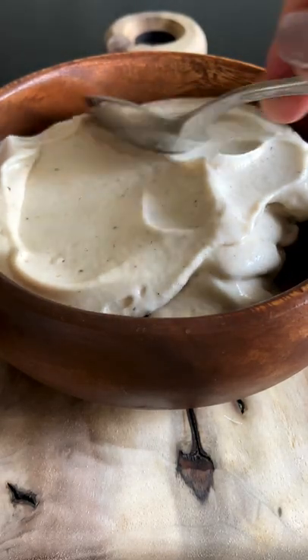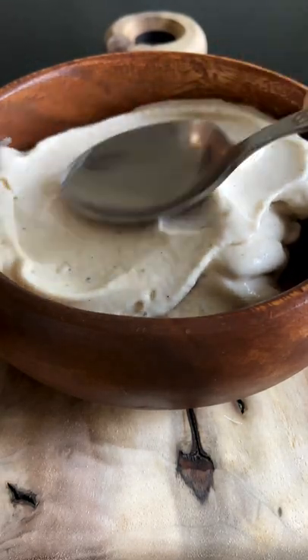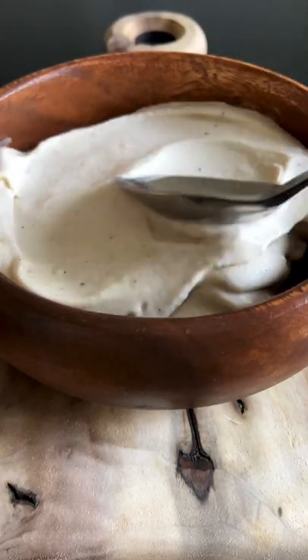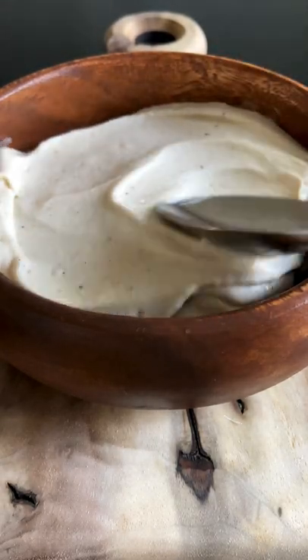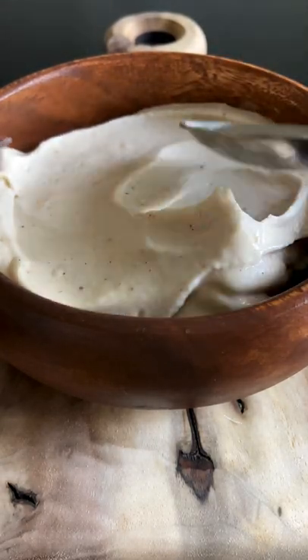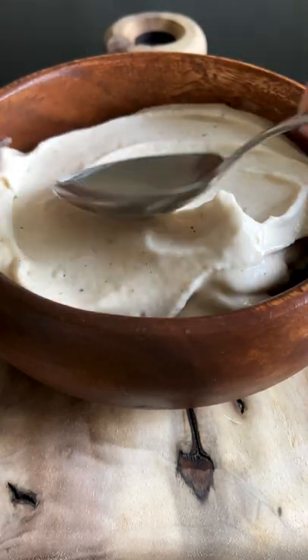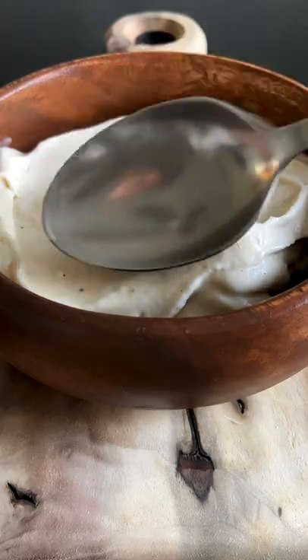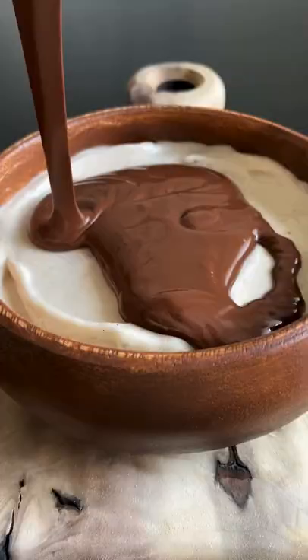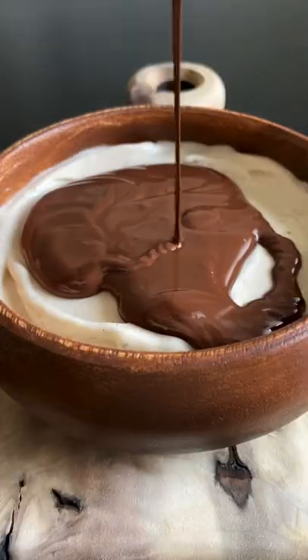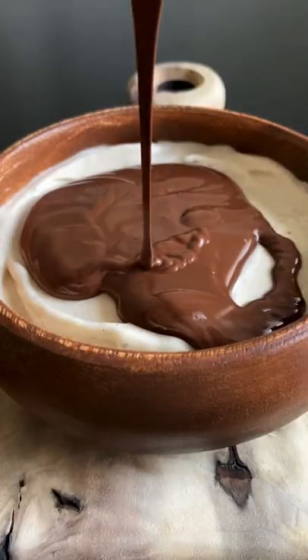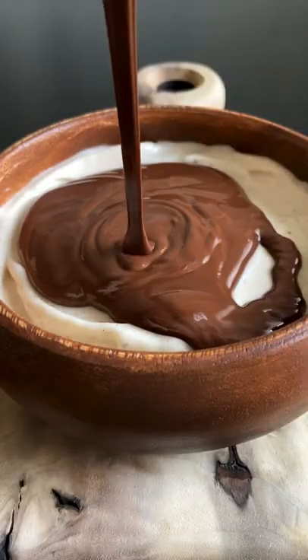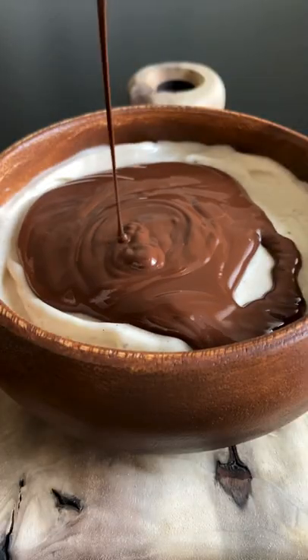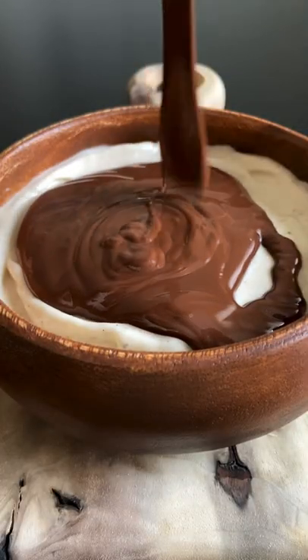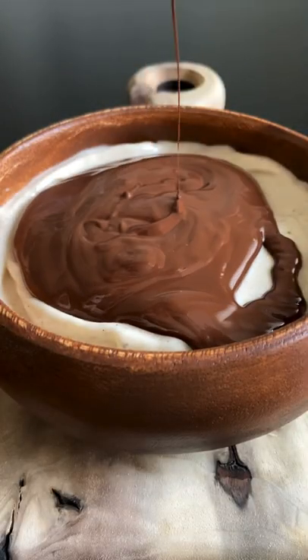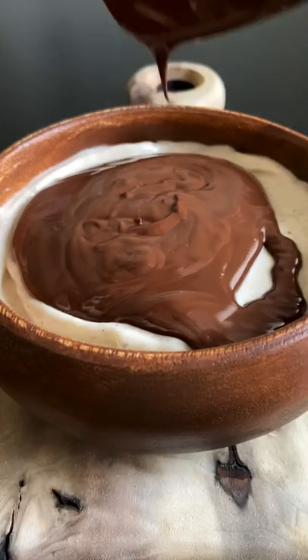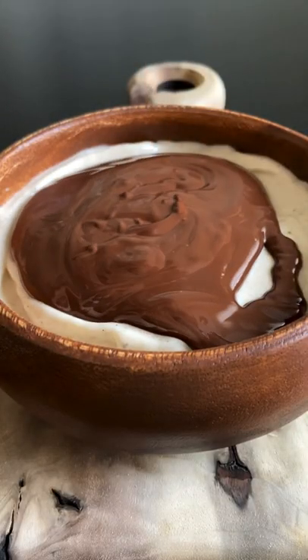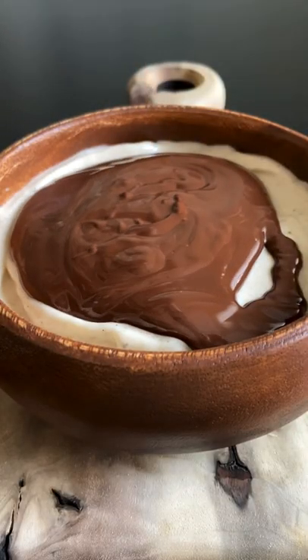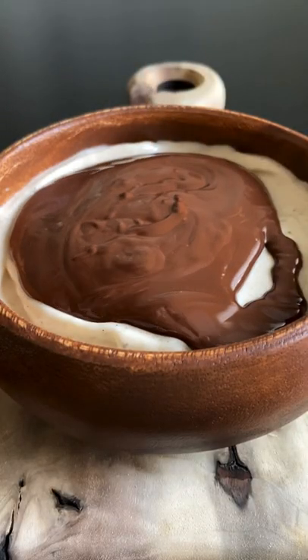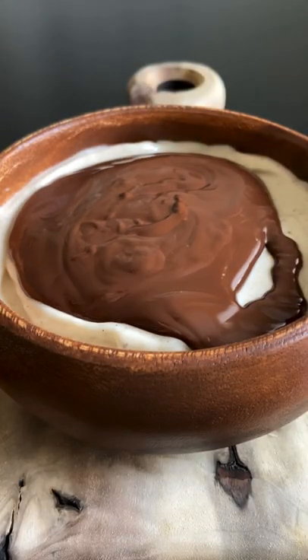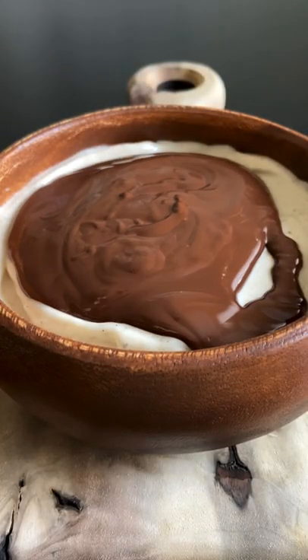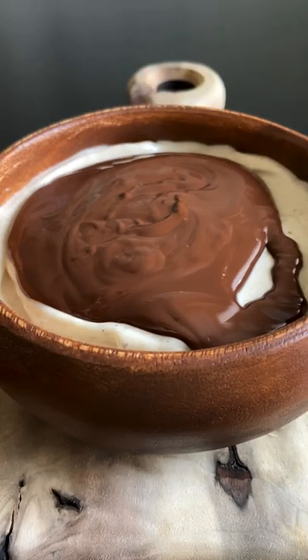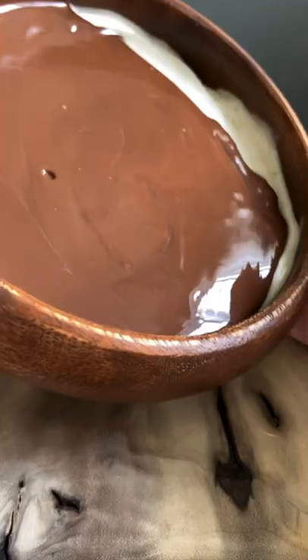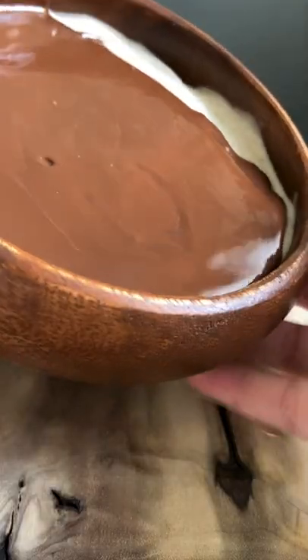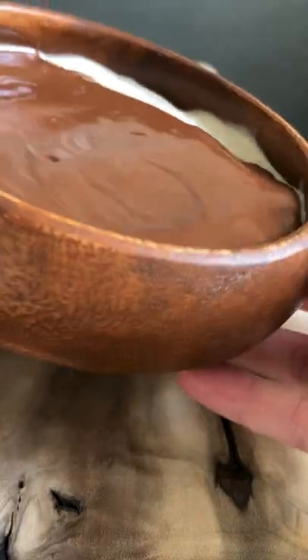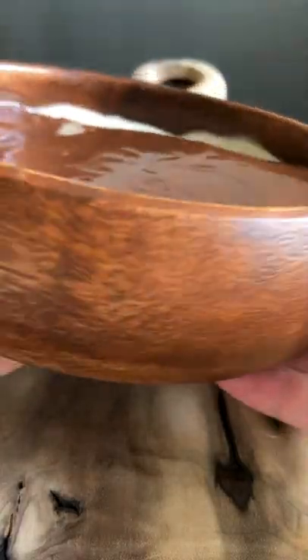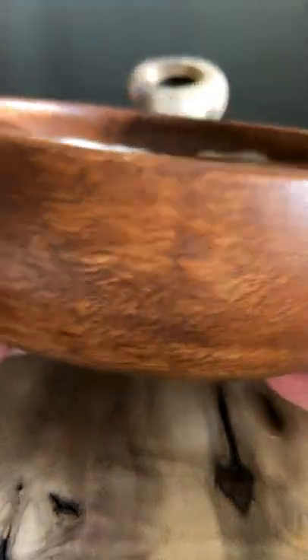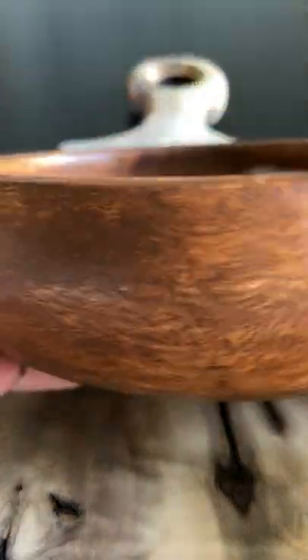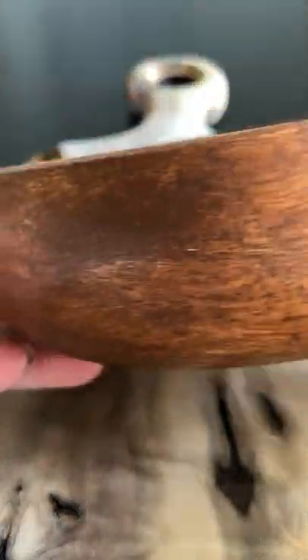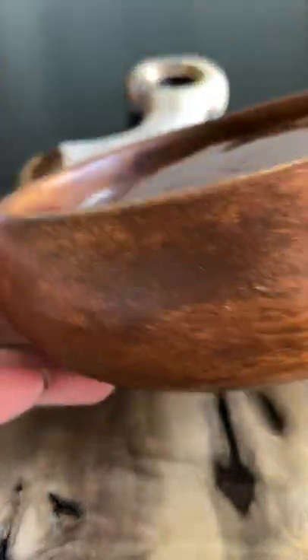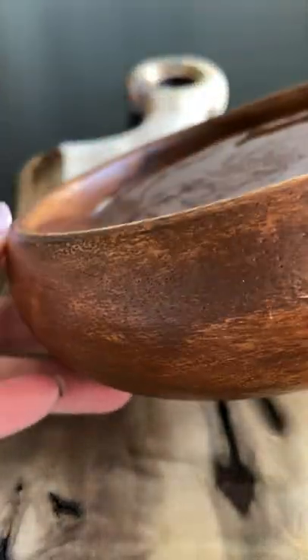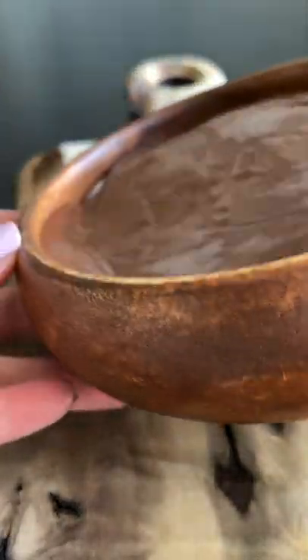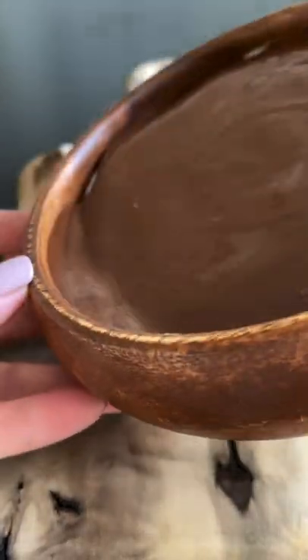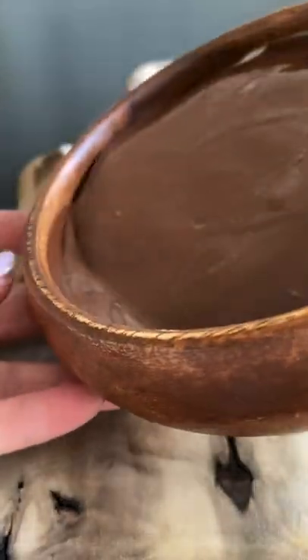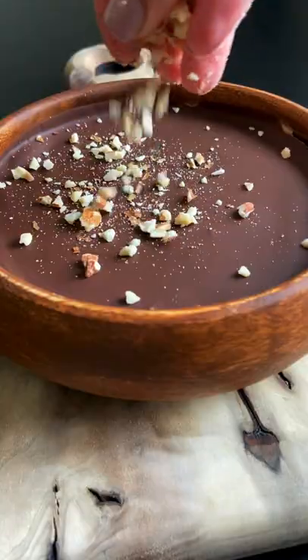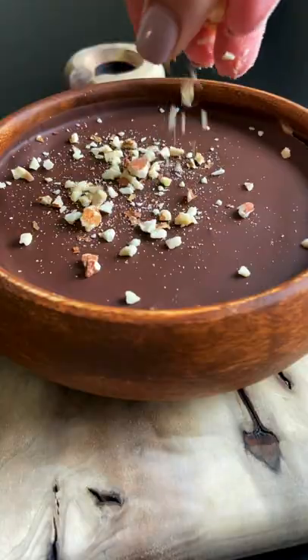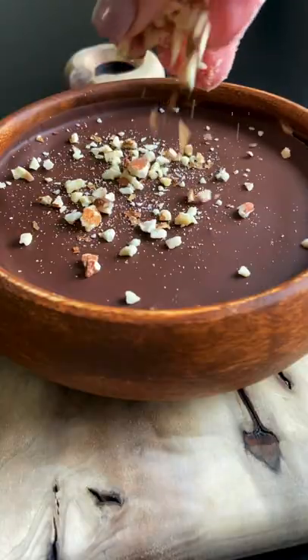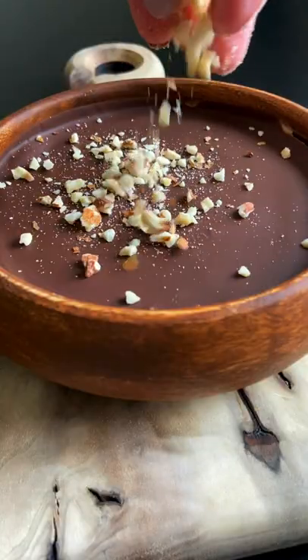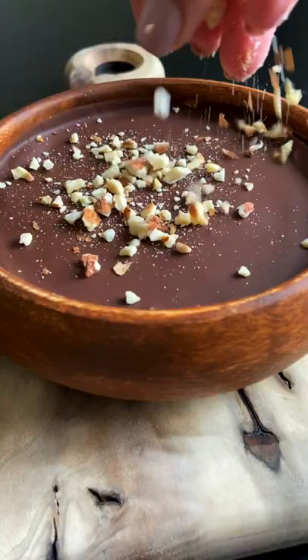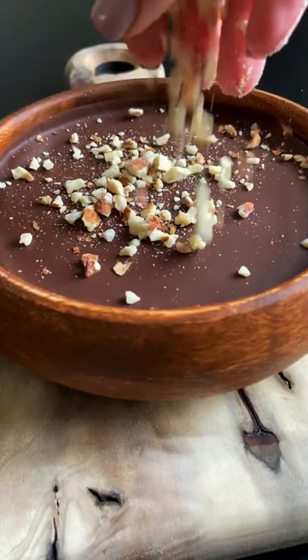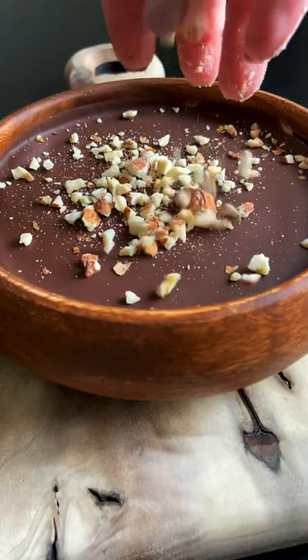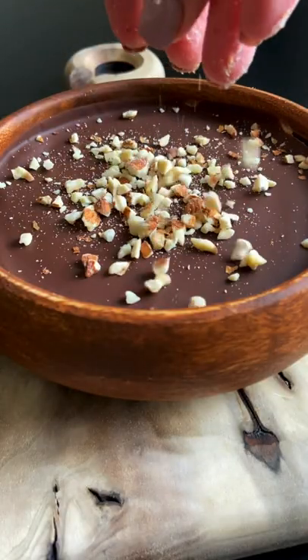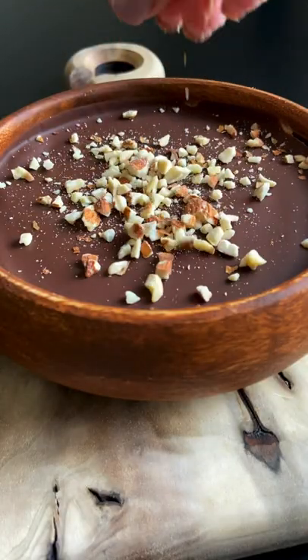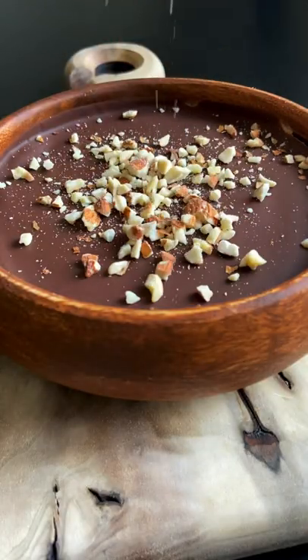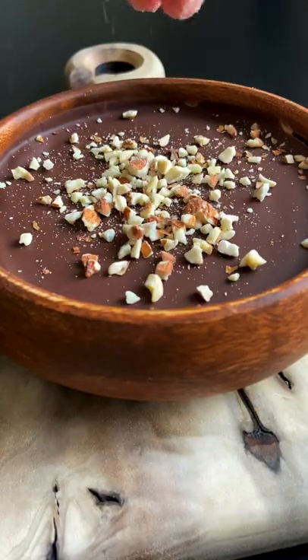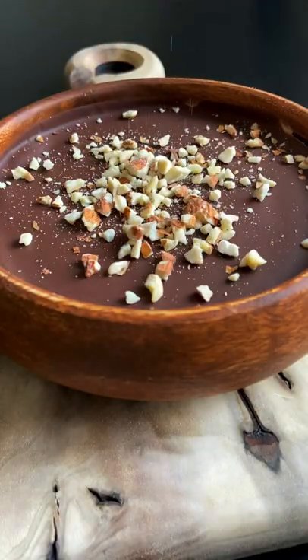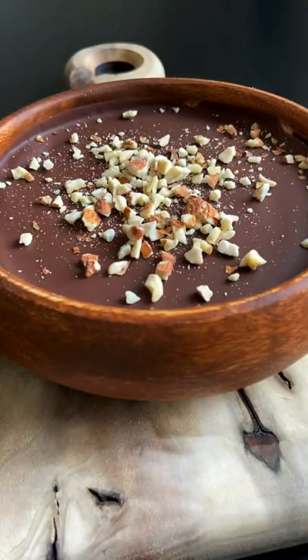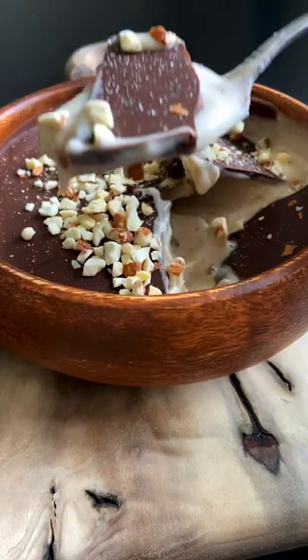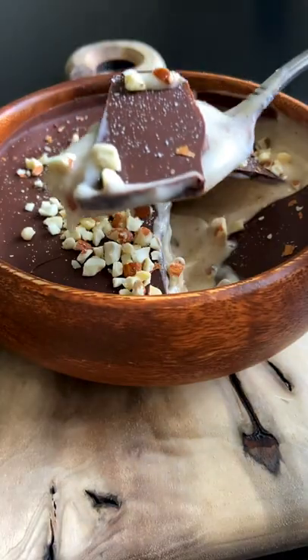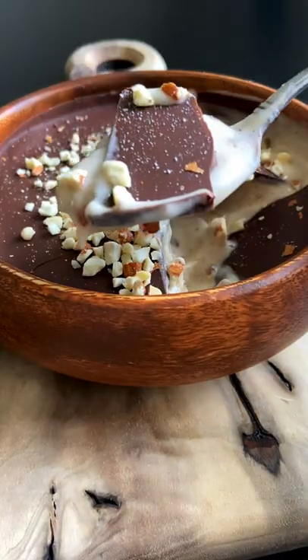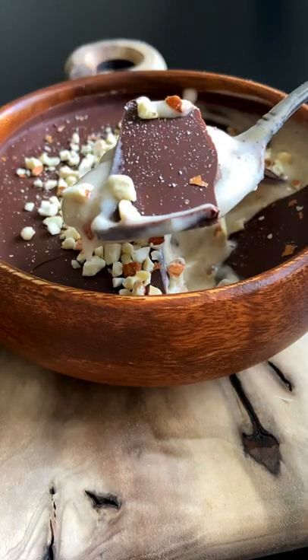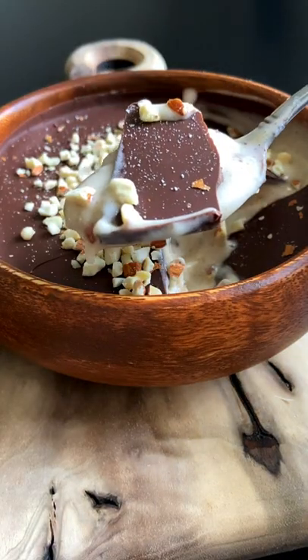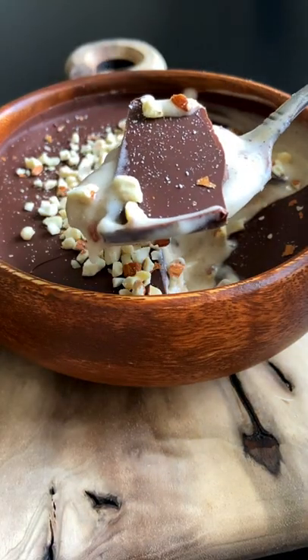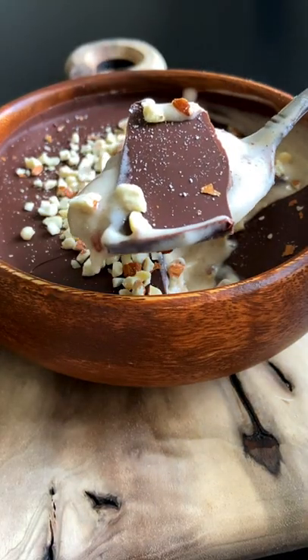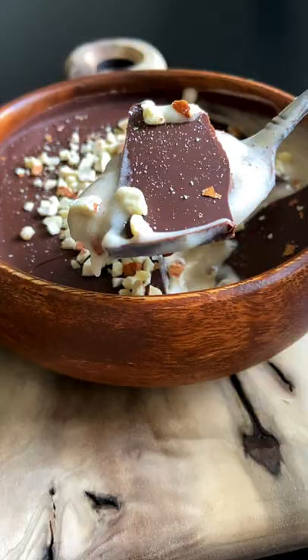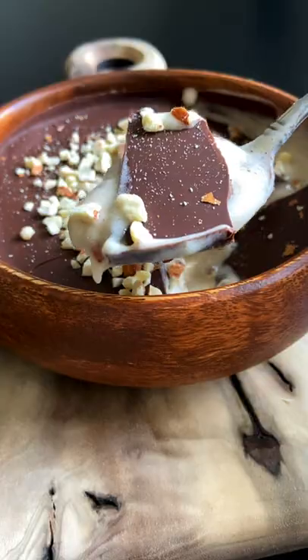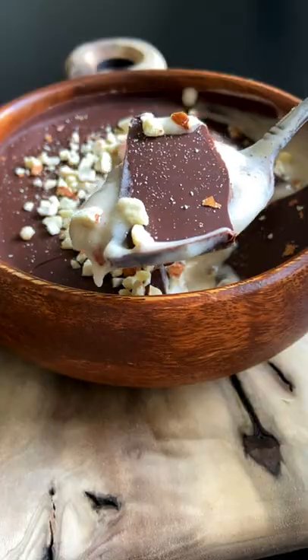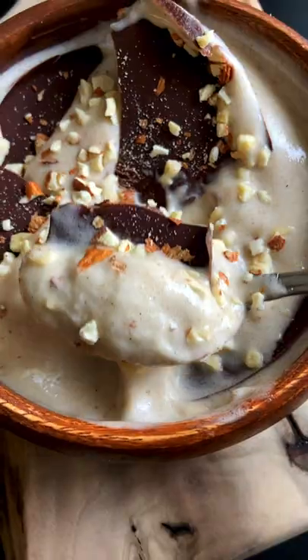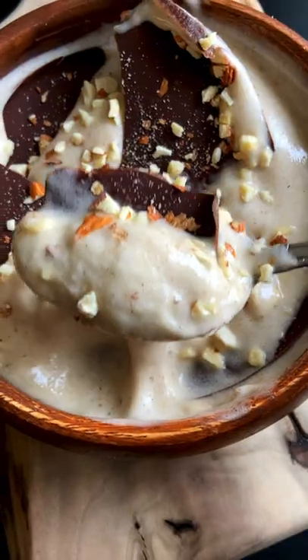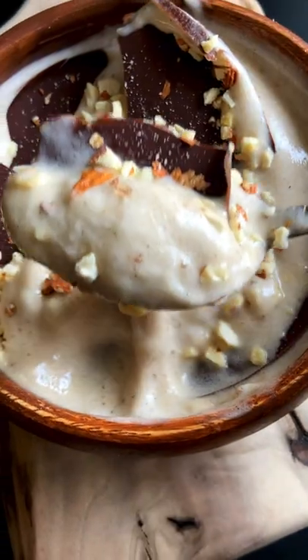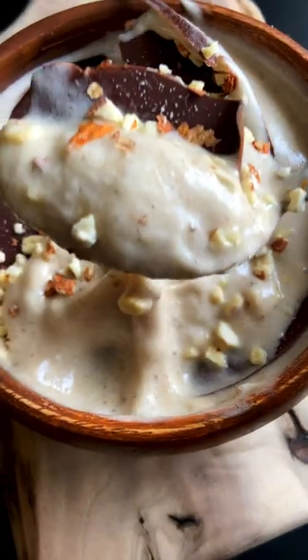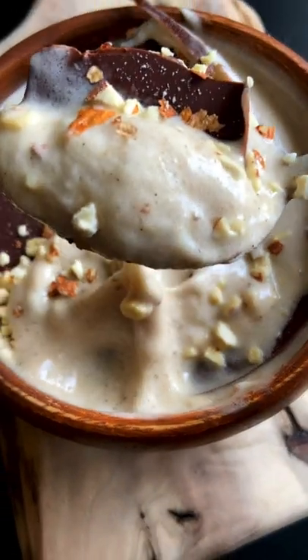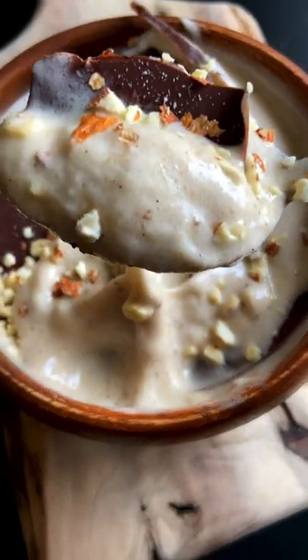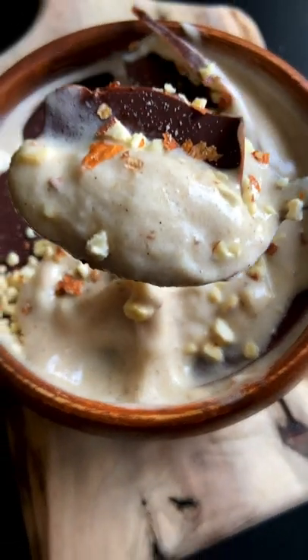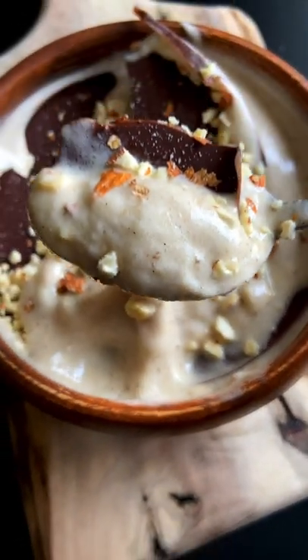Pour in a bowl, smooth it out, and add your chocolate on top. Freeze for 5 to 10 minutes, add some chopped nuts, enjoy, and follow me for more.